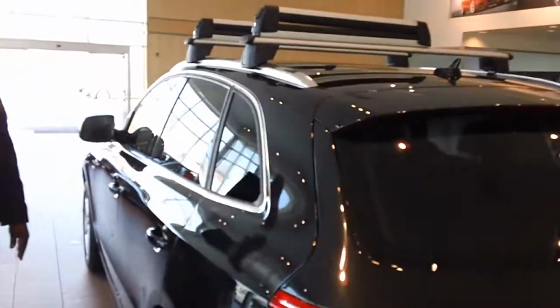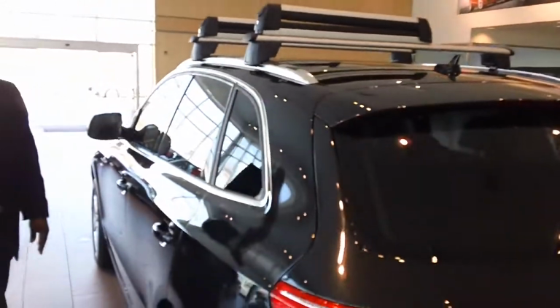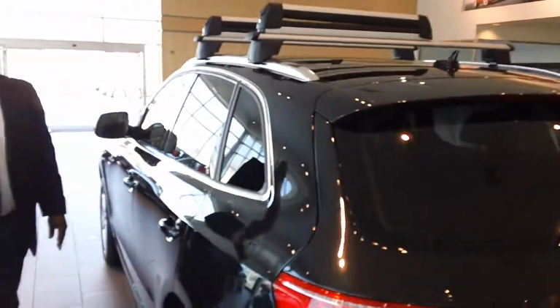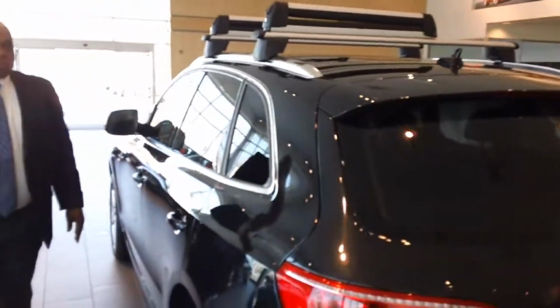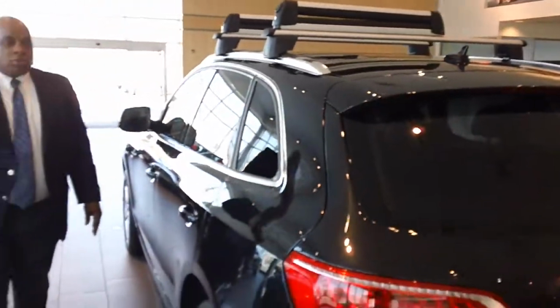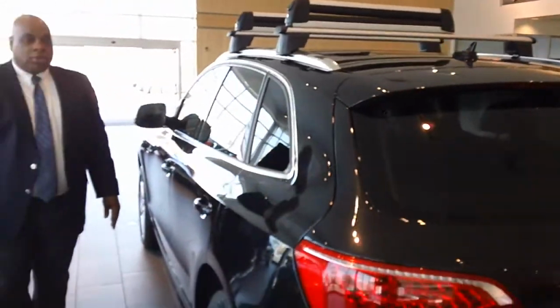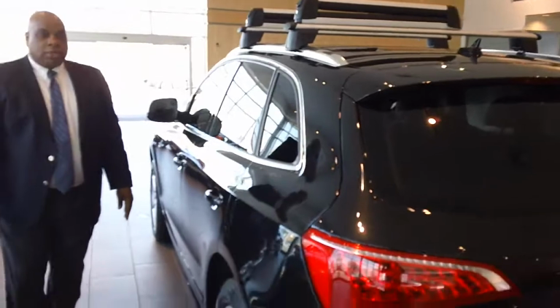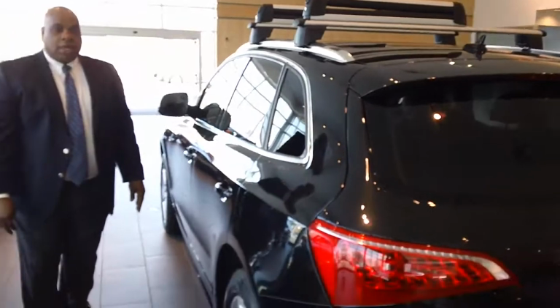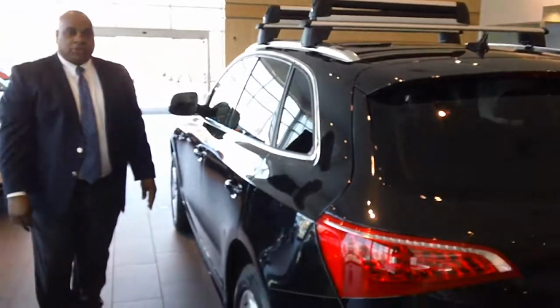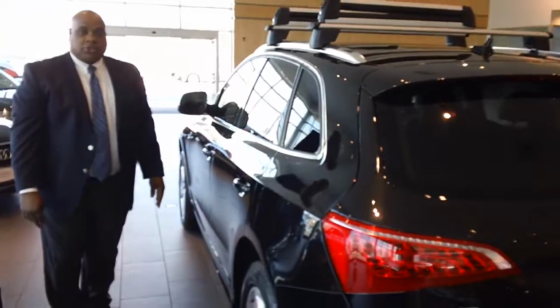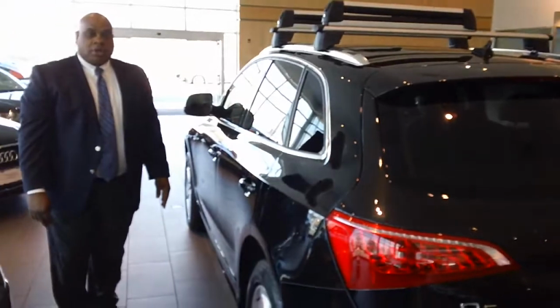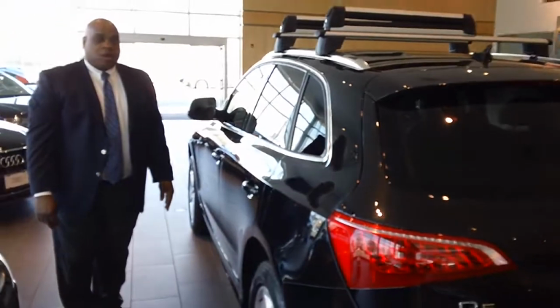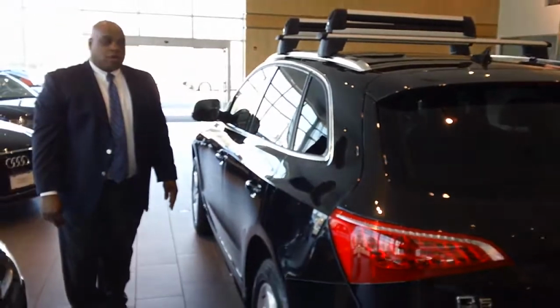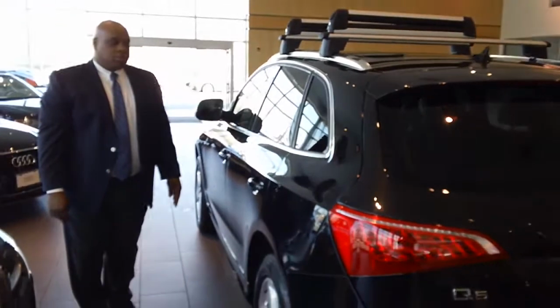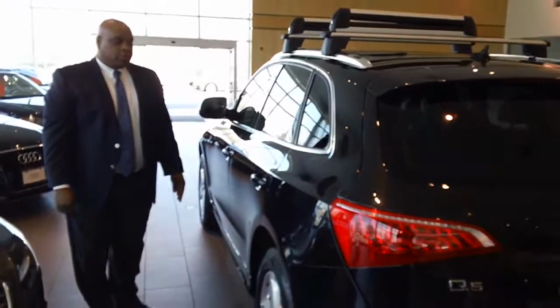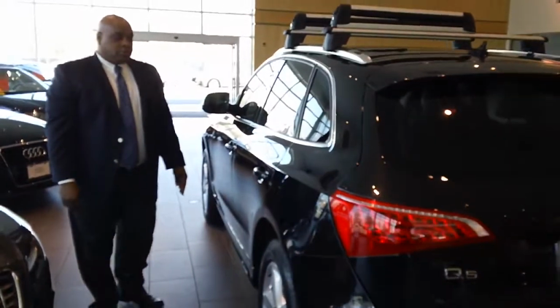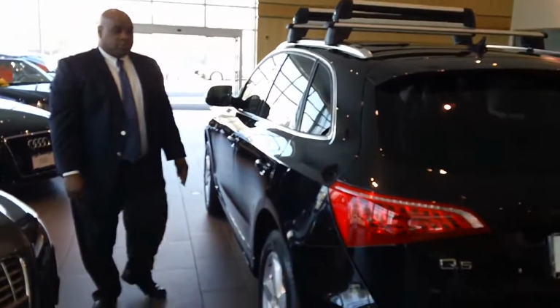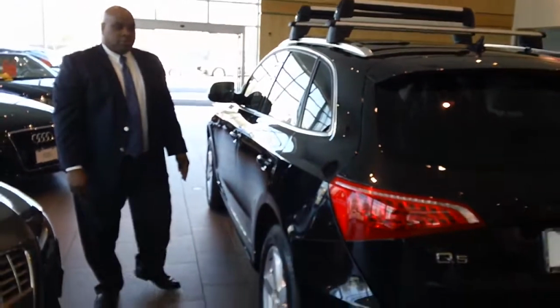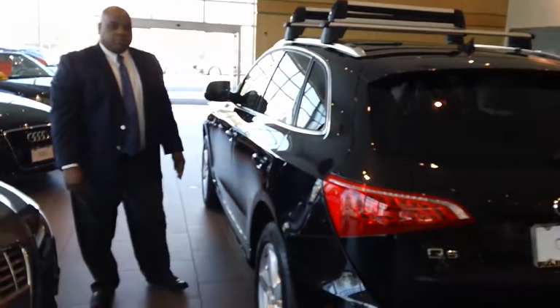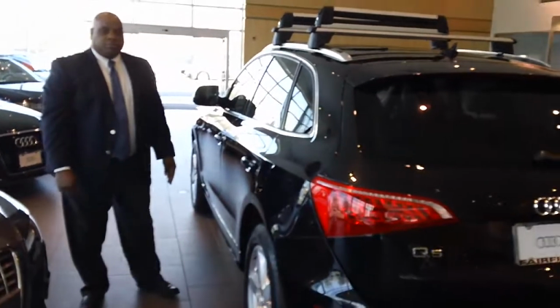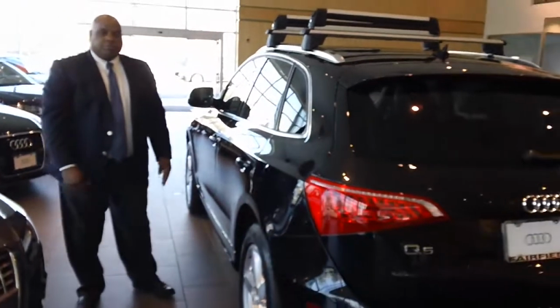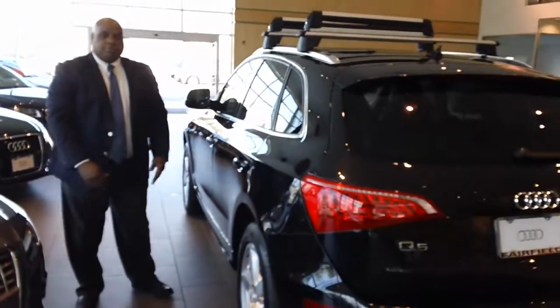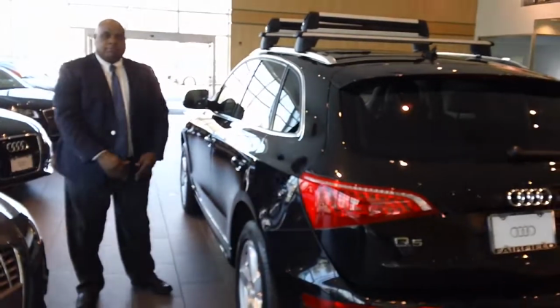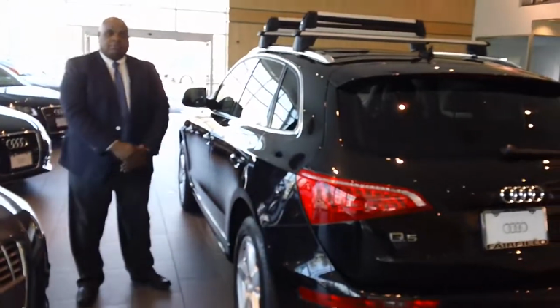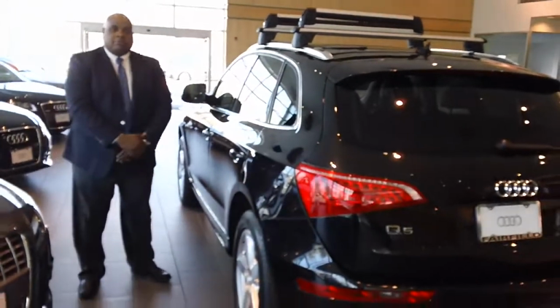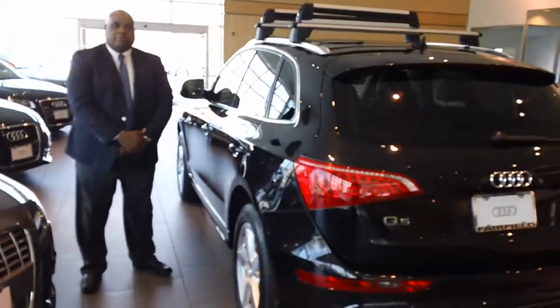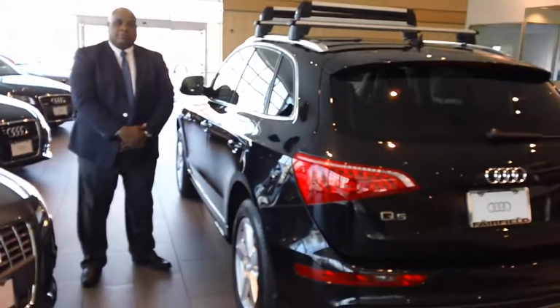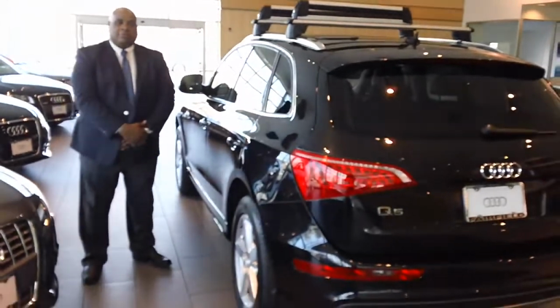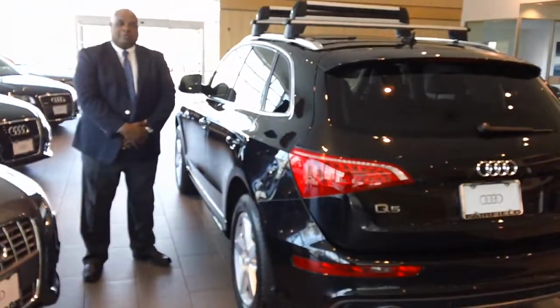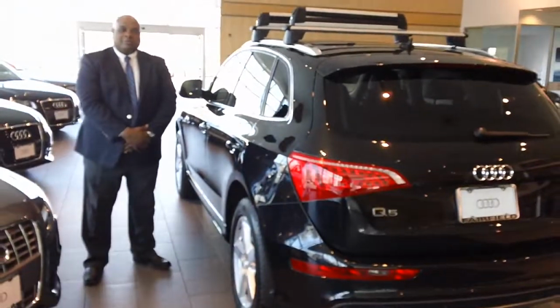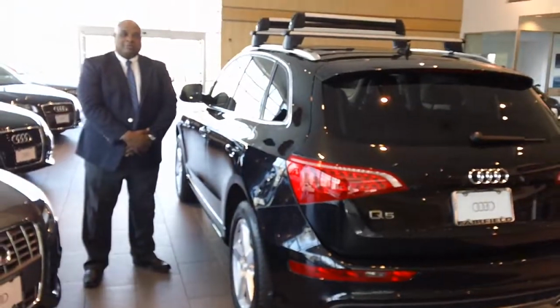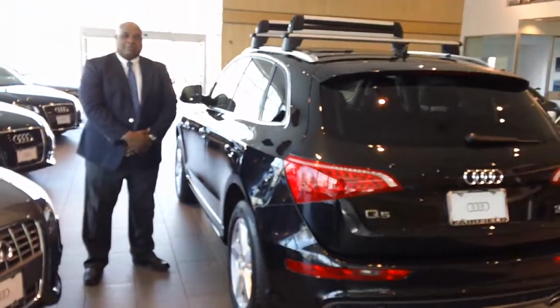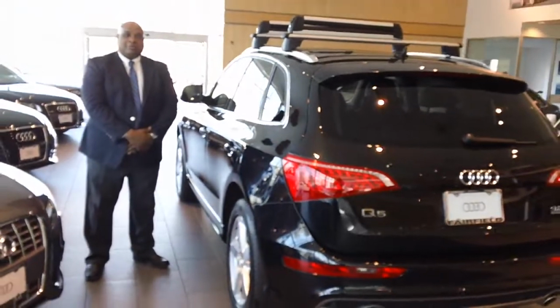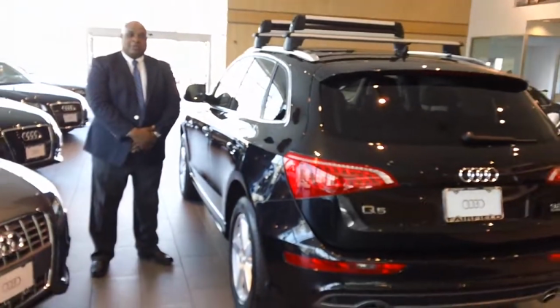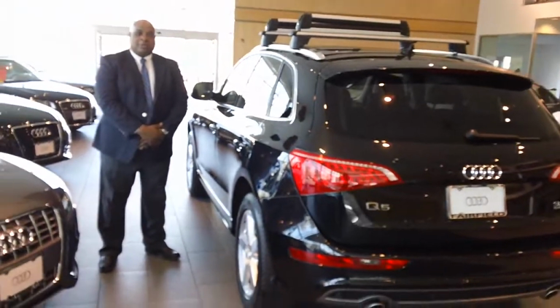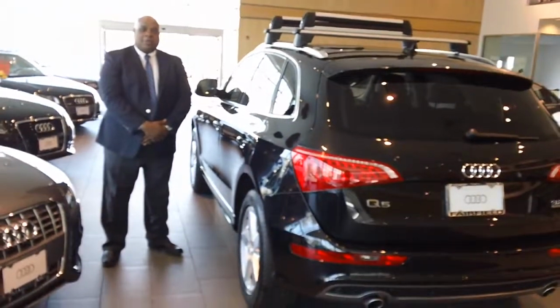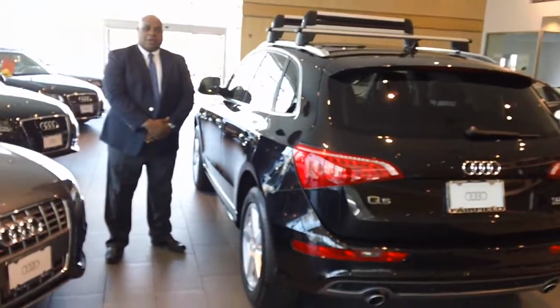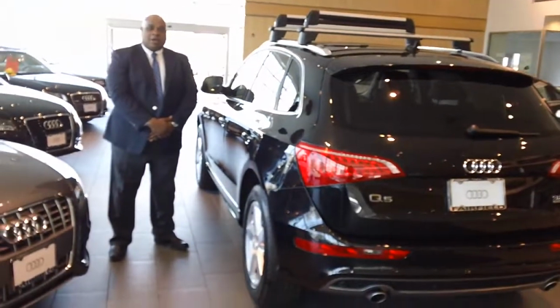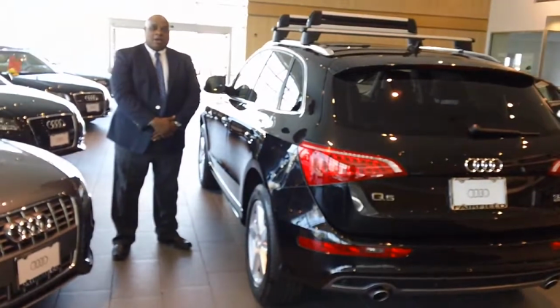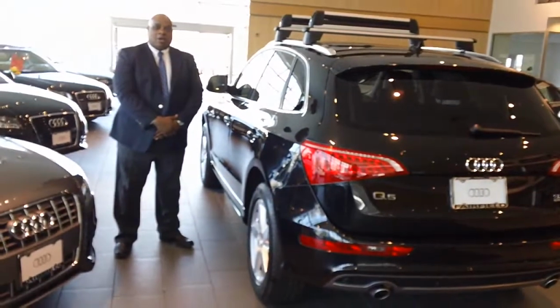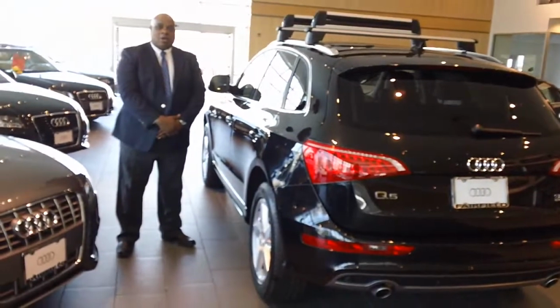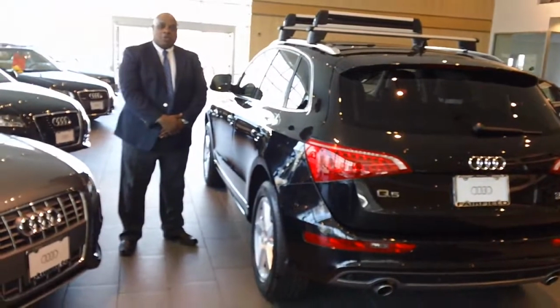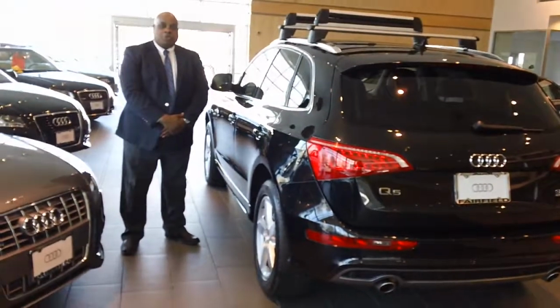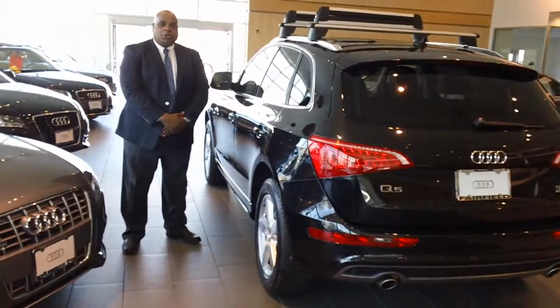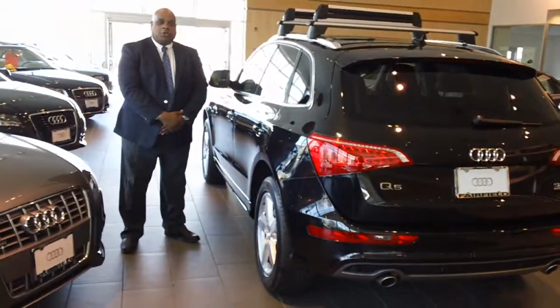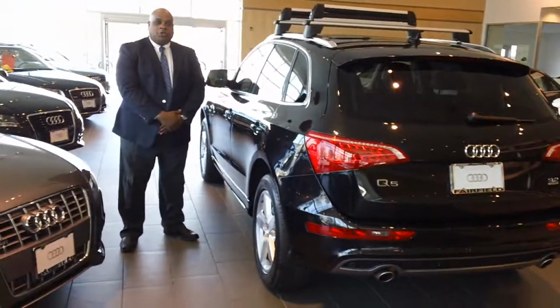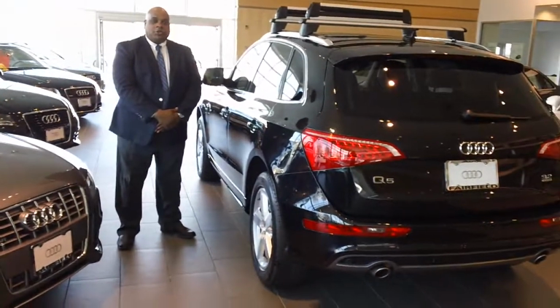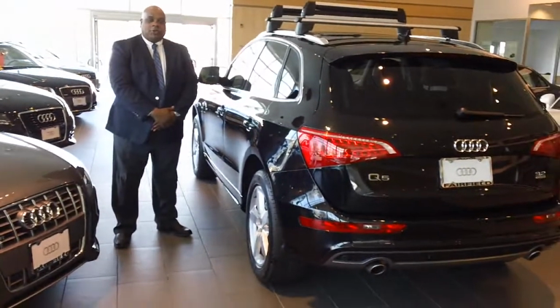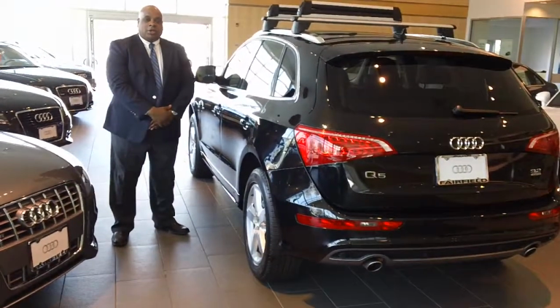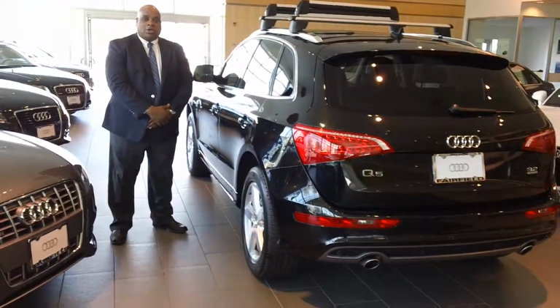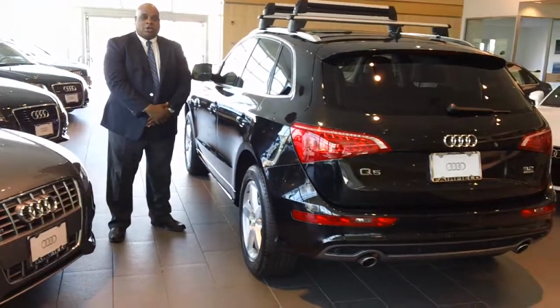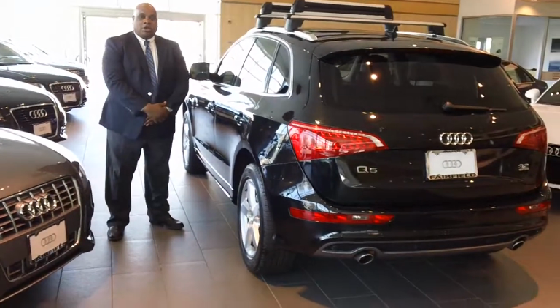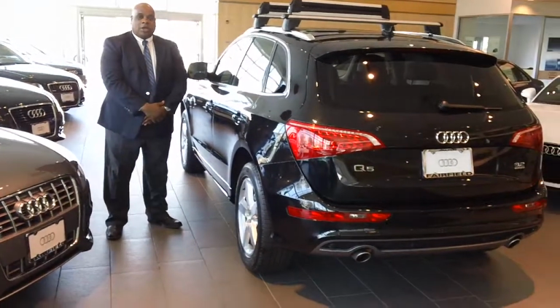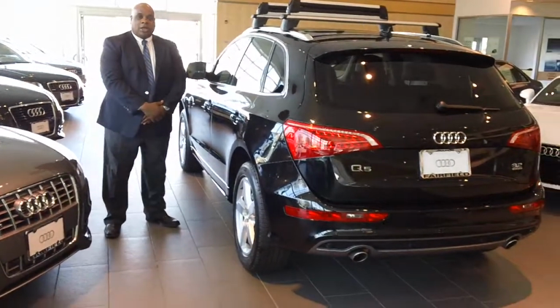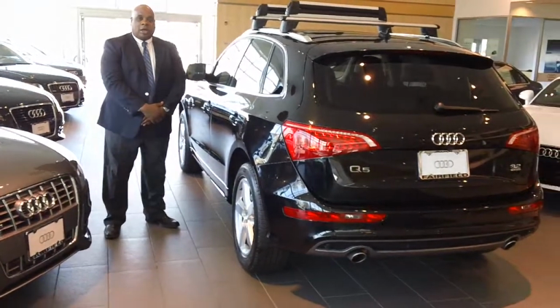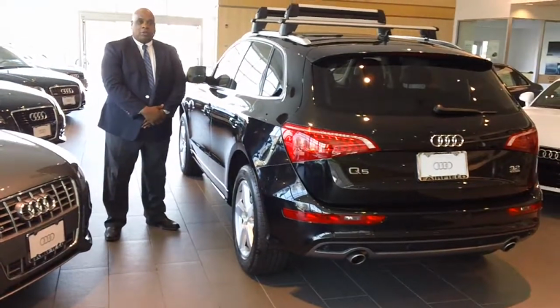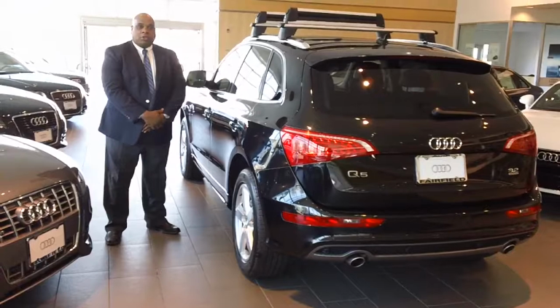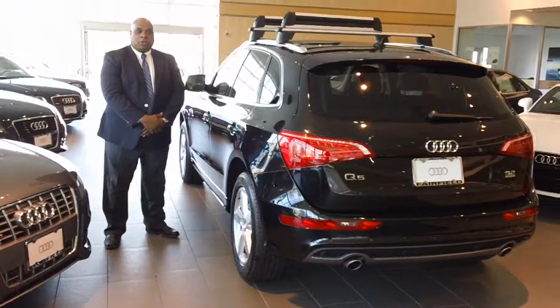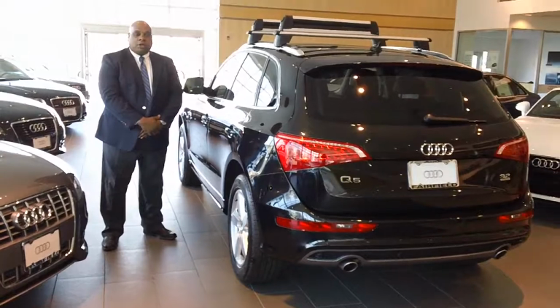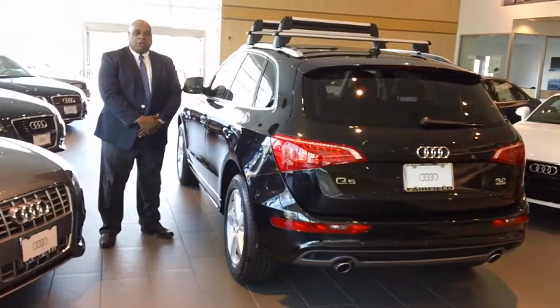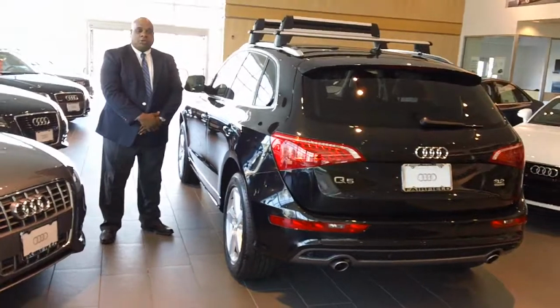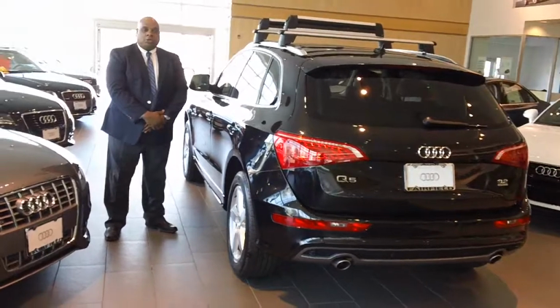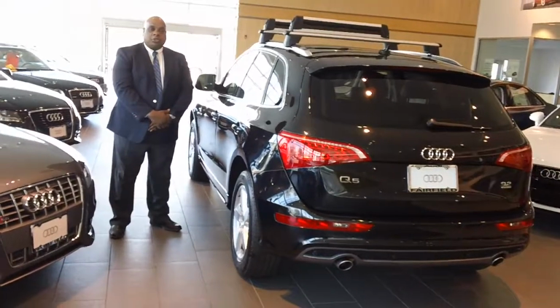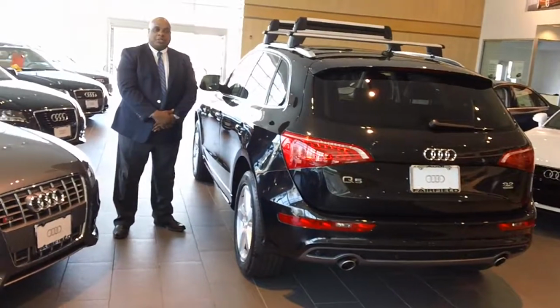Really nice car. I hope you enjoyed this video, and I'll be talking to you shortly.